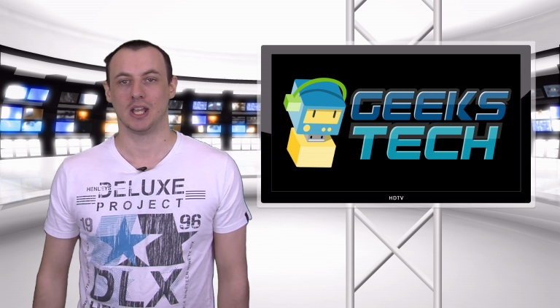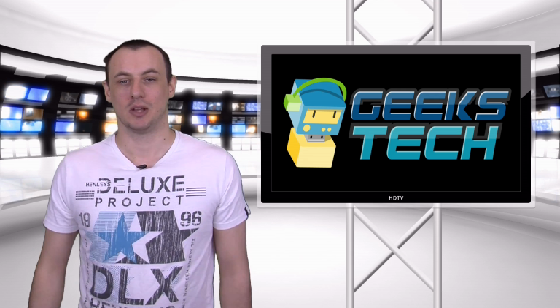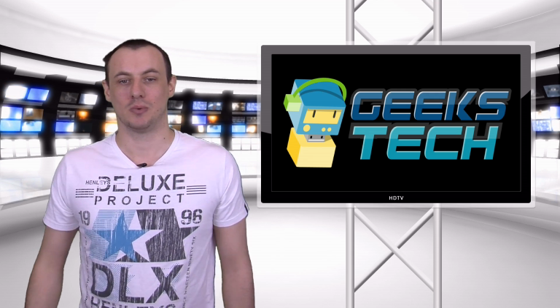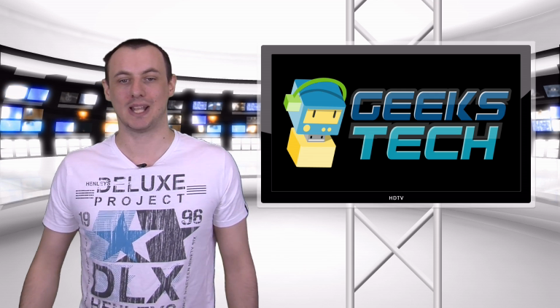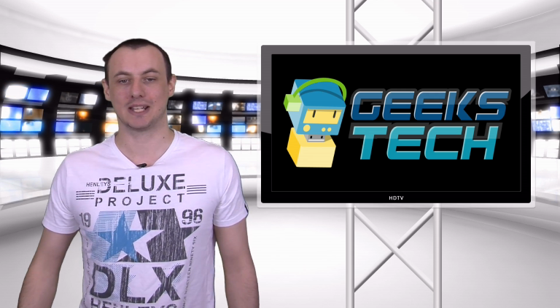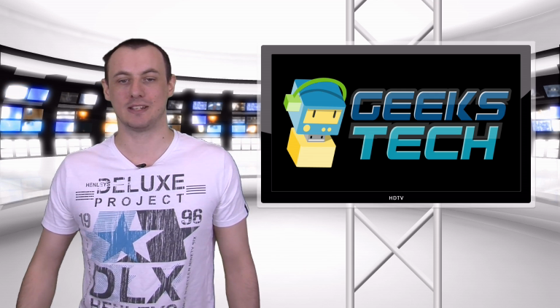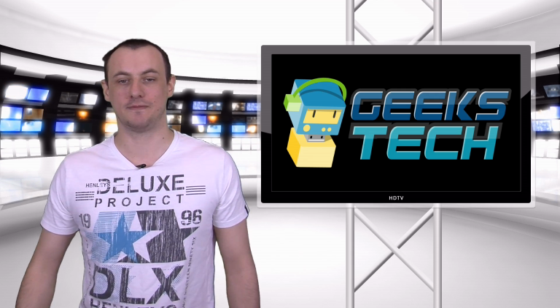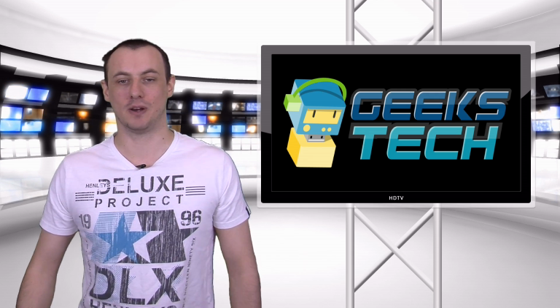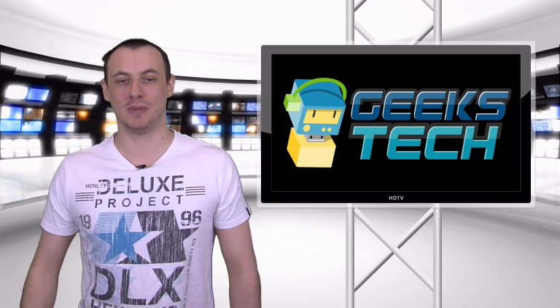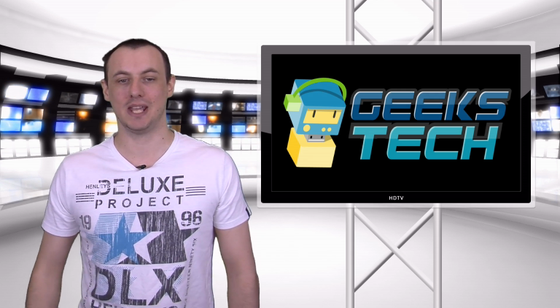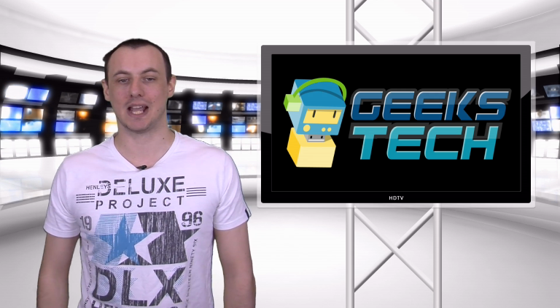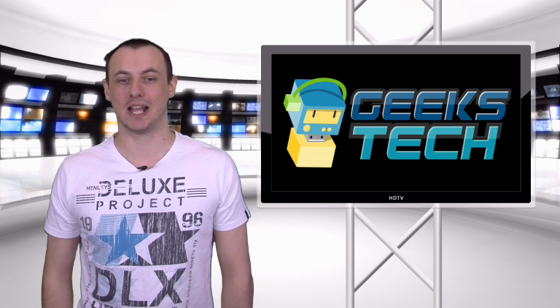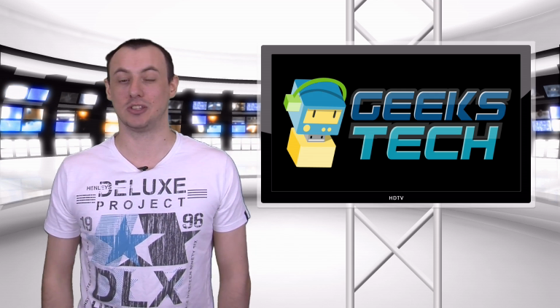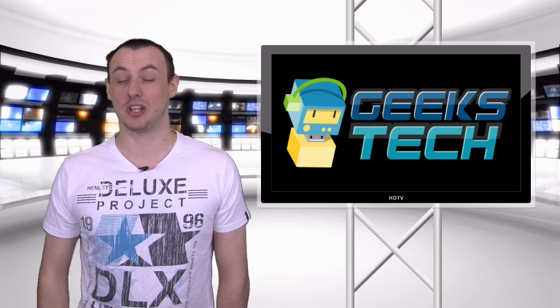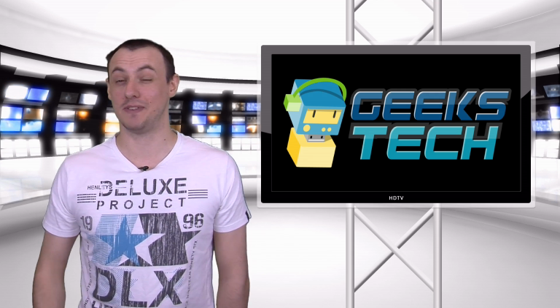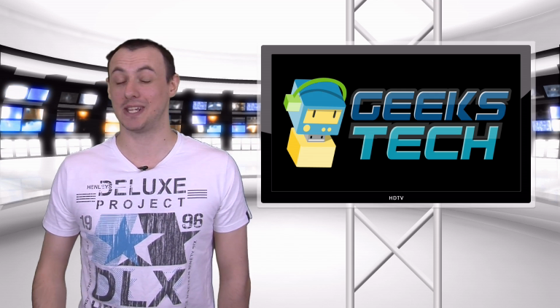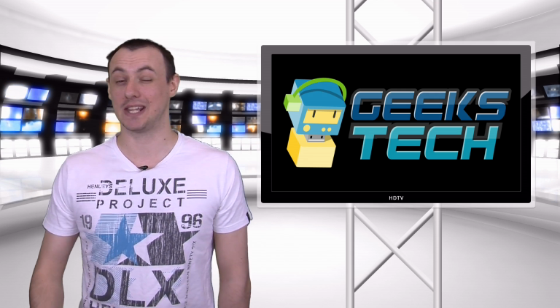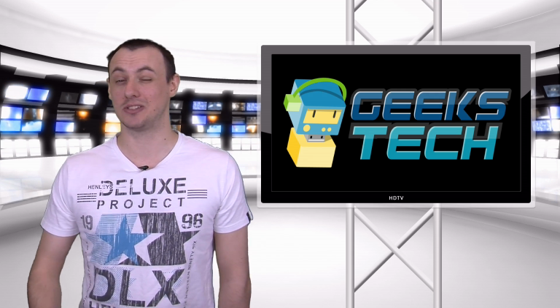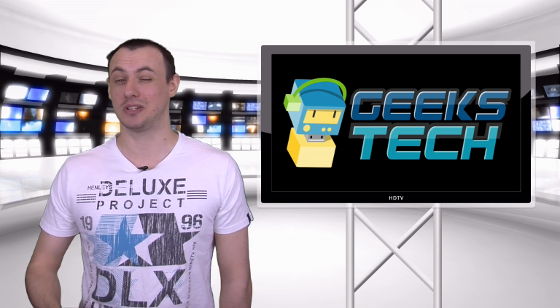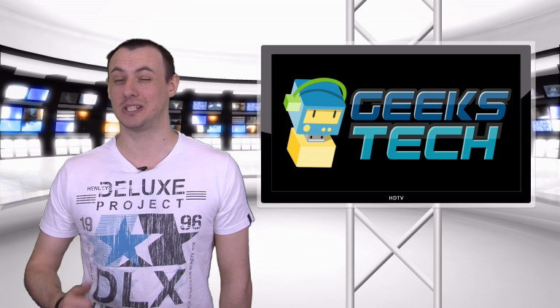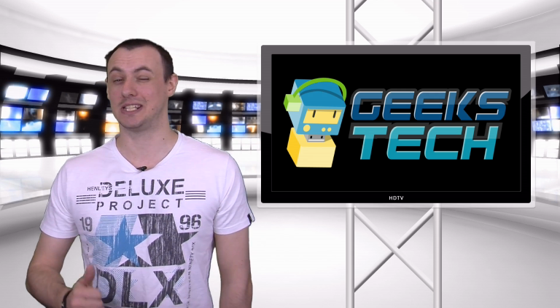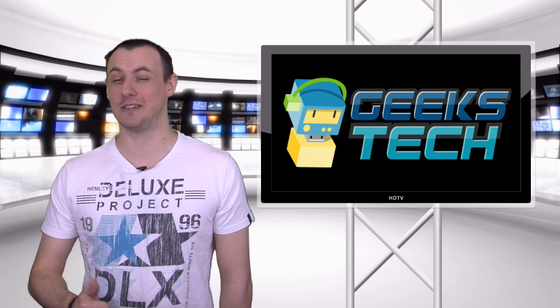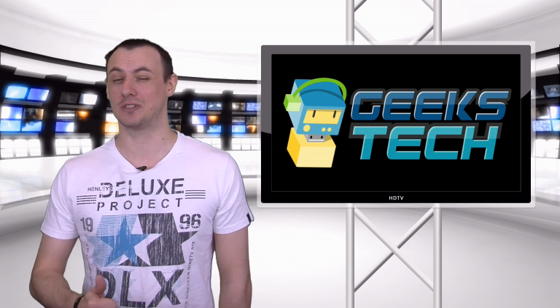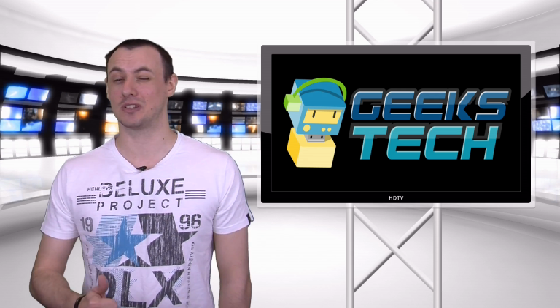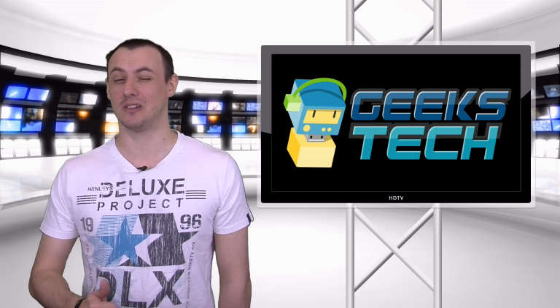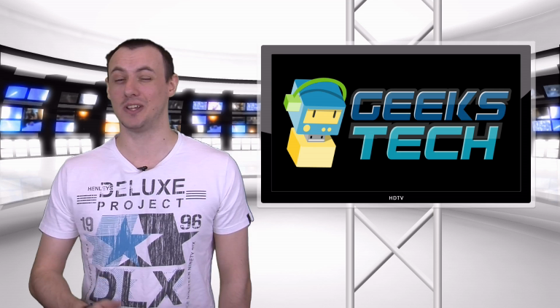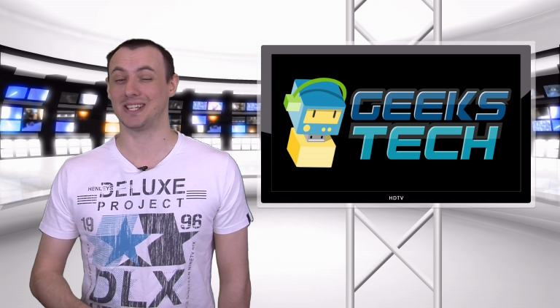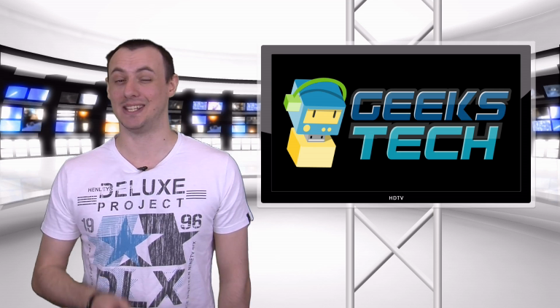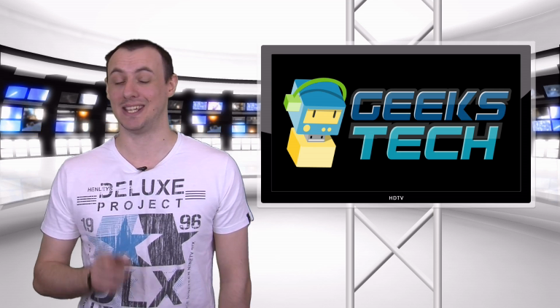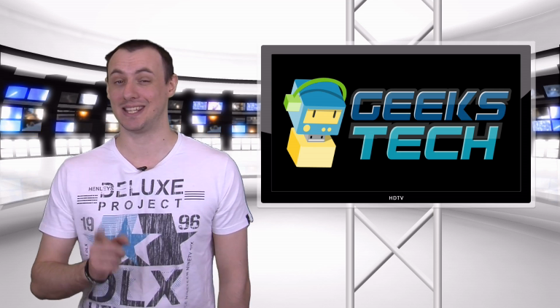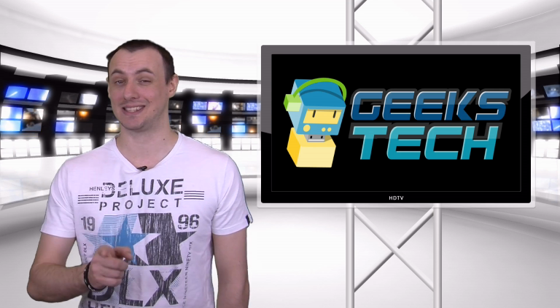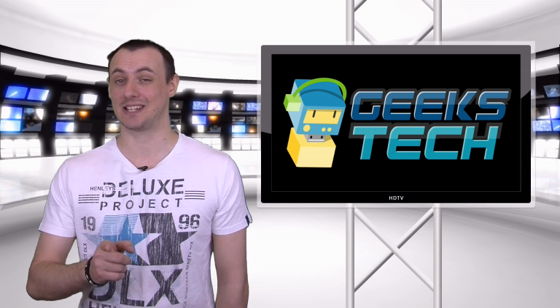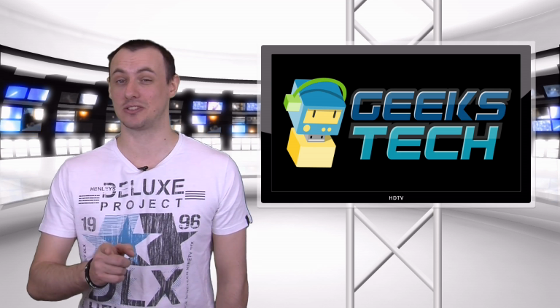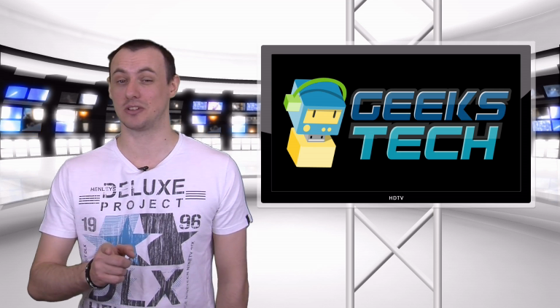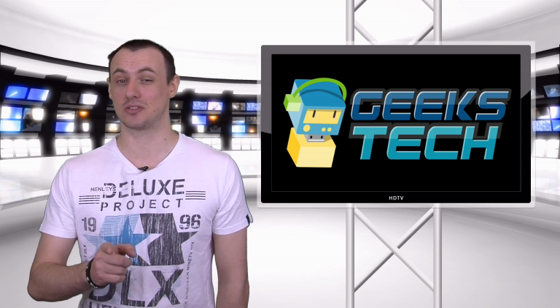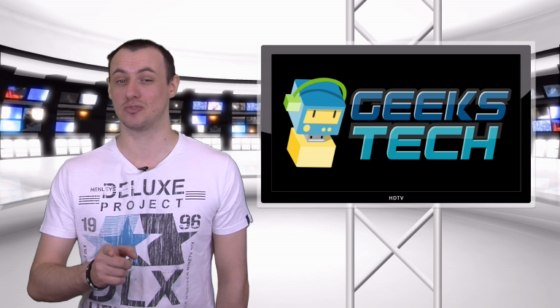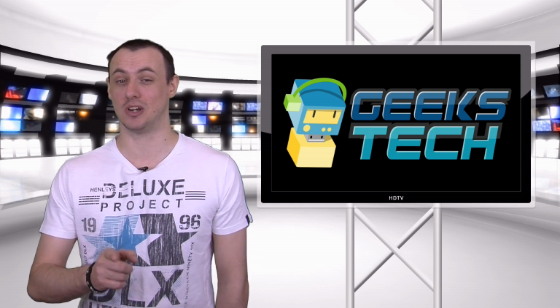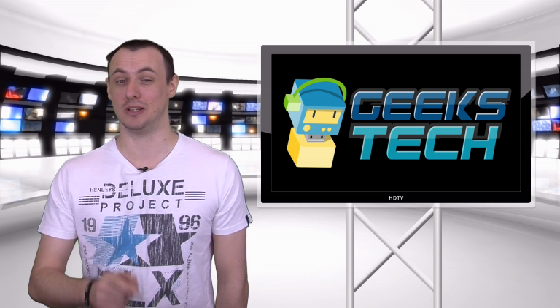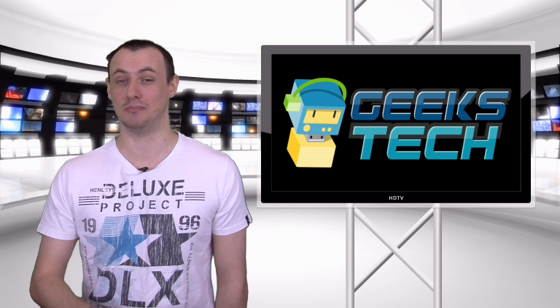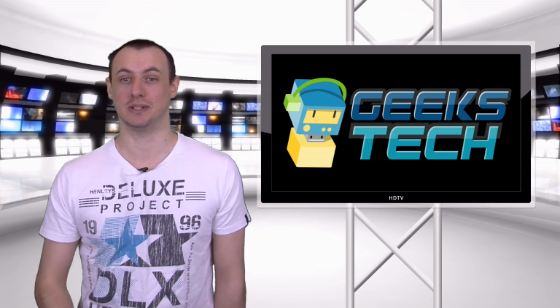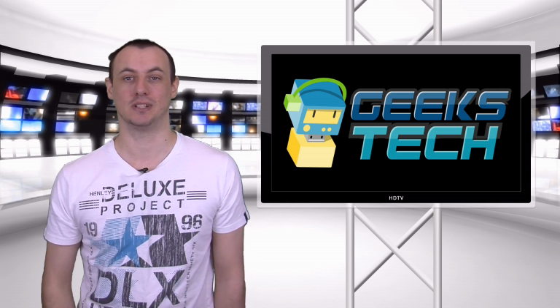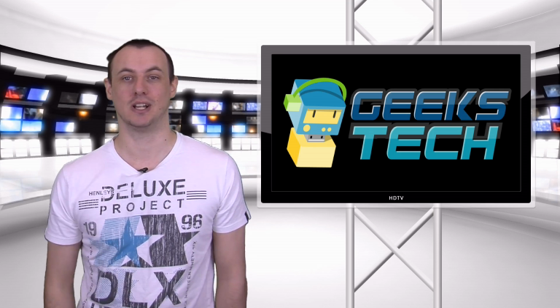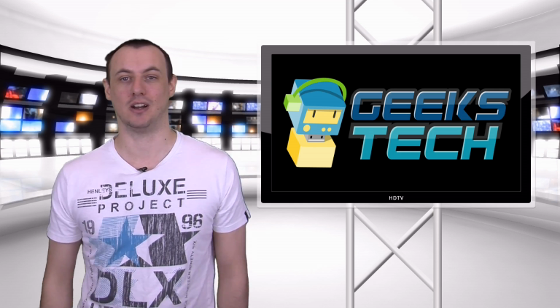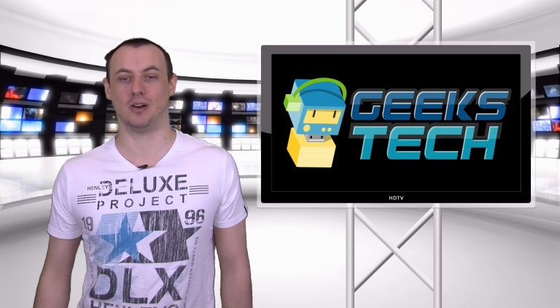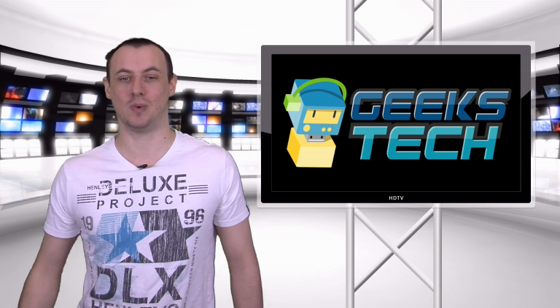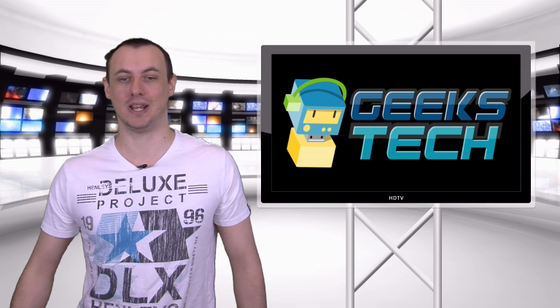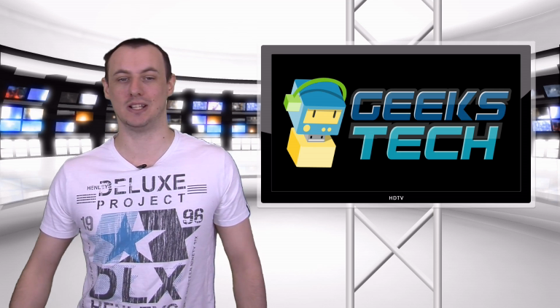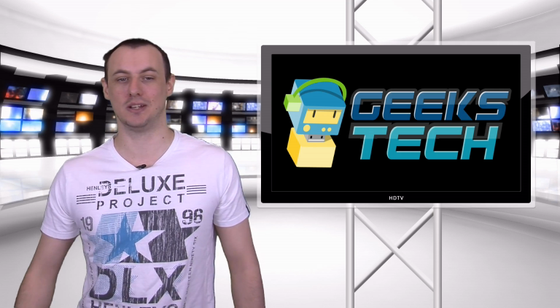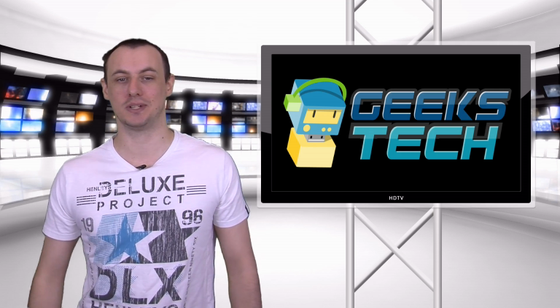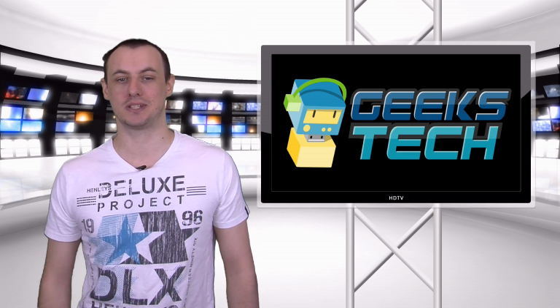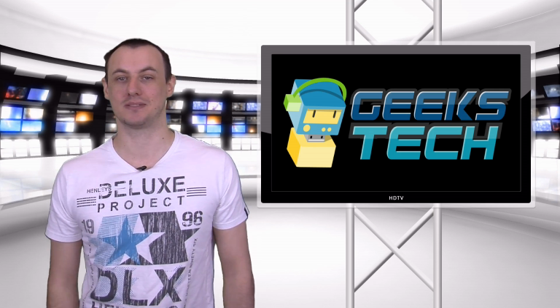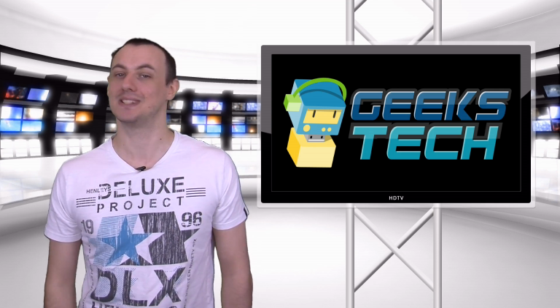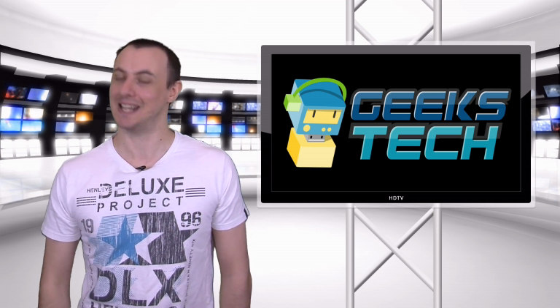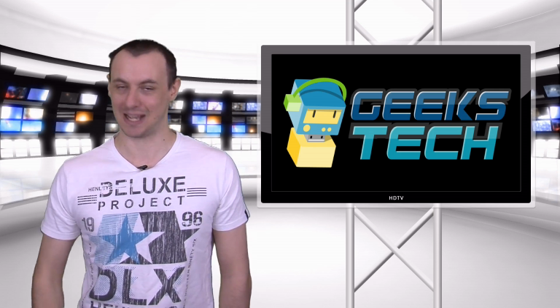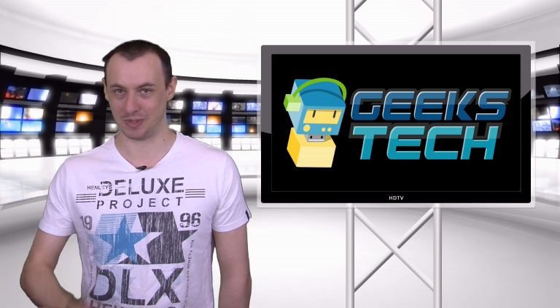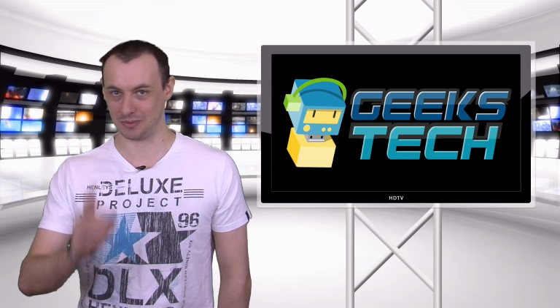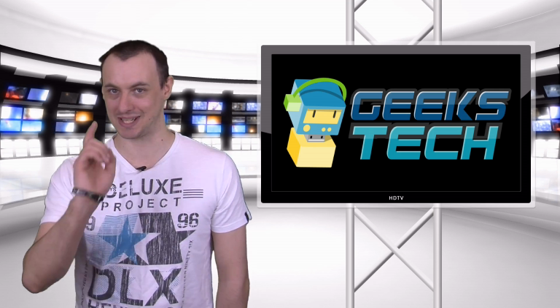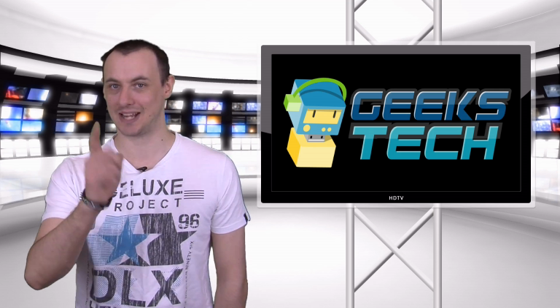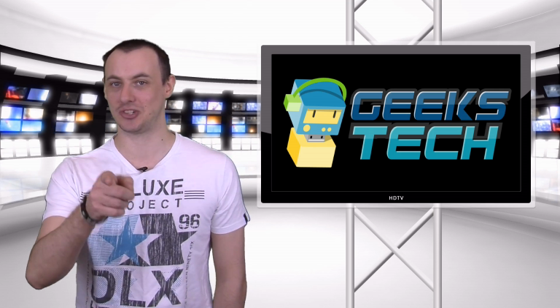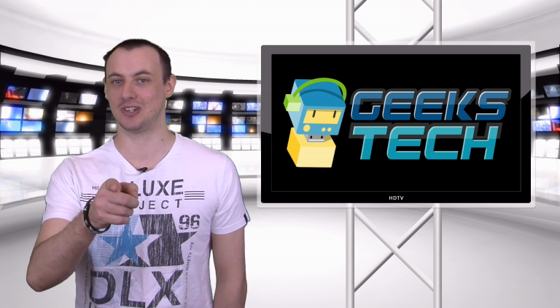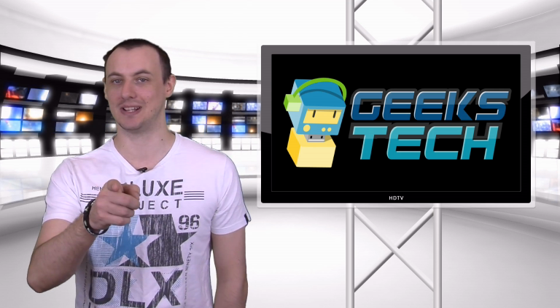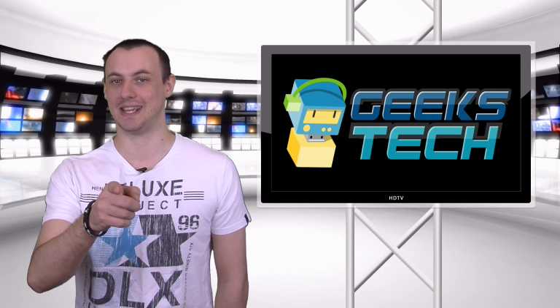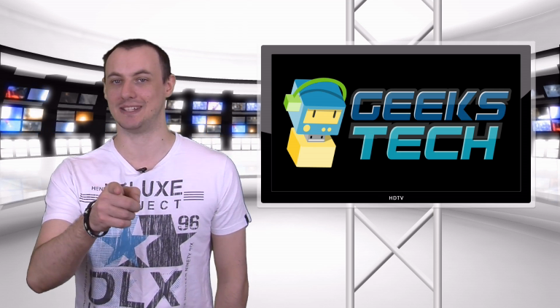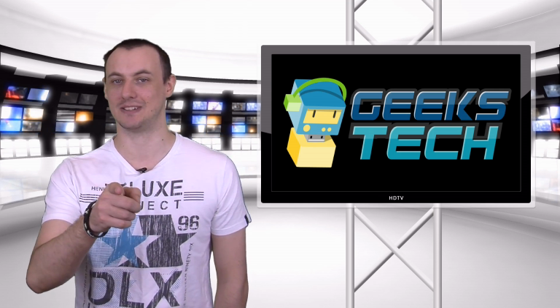Well, that's it from me. Don't forget to give us a like and hit that subscribe. I'm Wayne Lewis and we will catch you later.